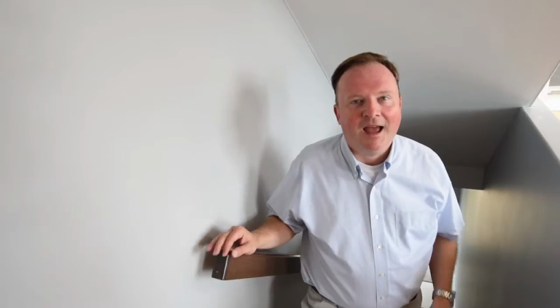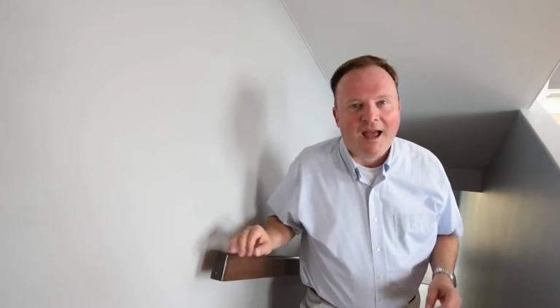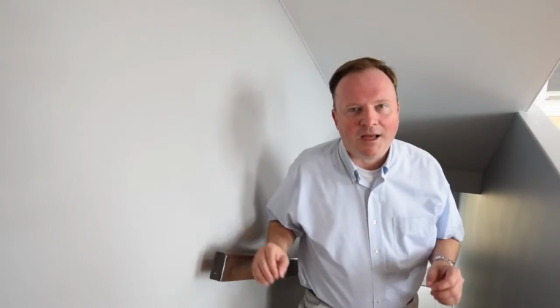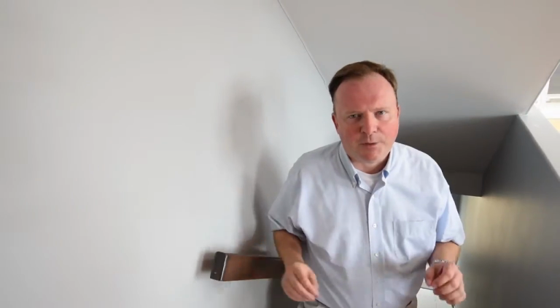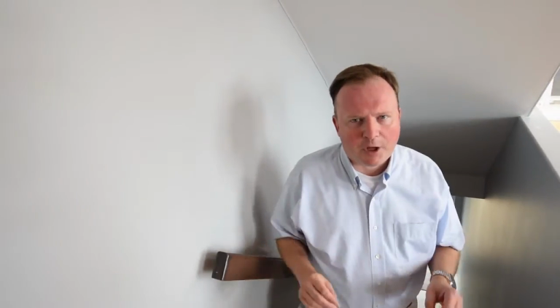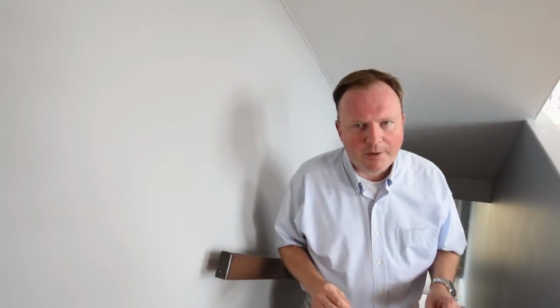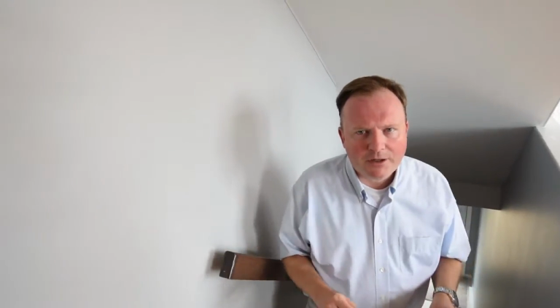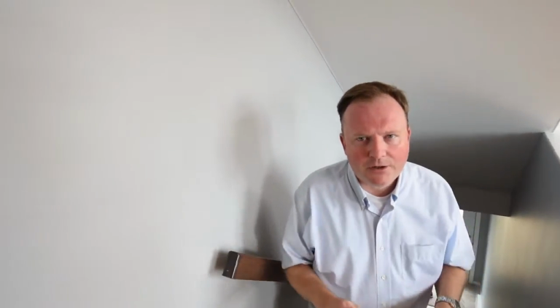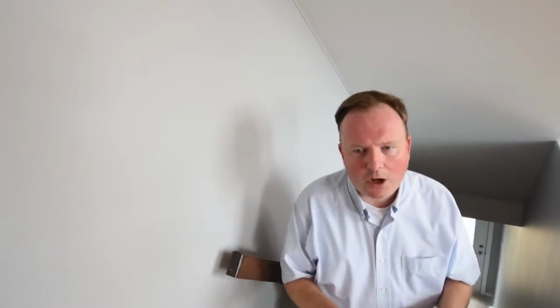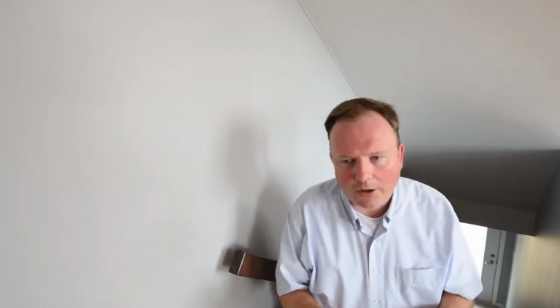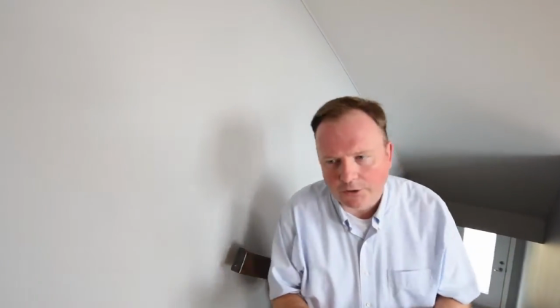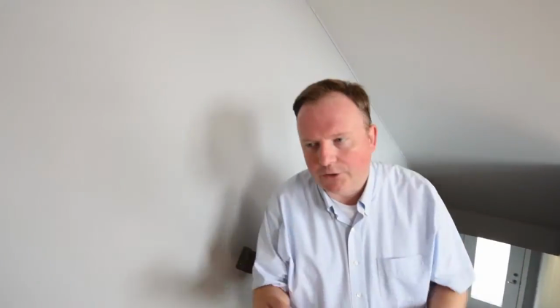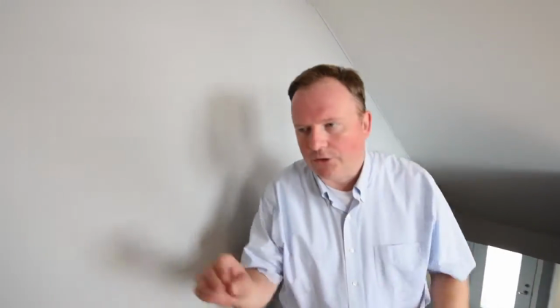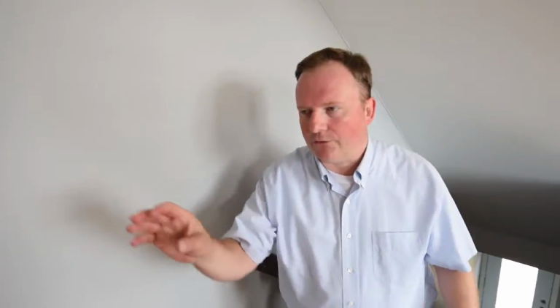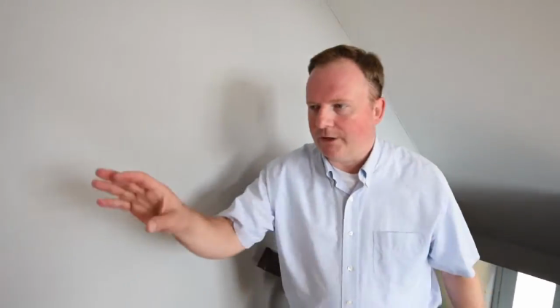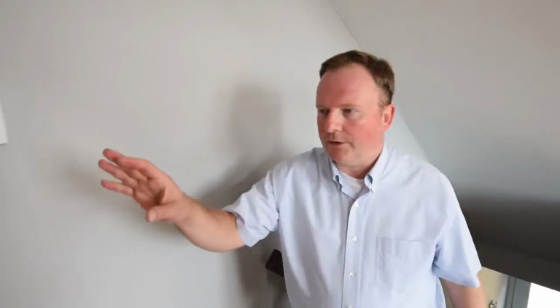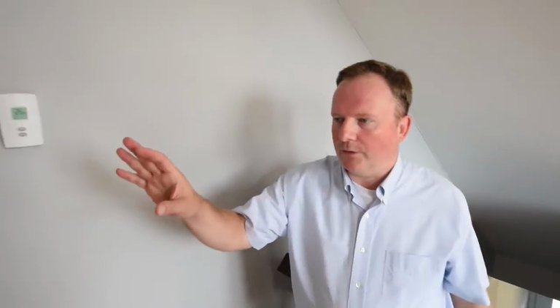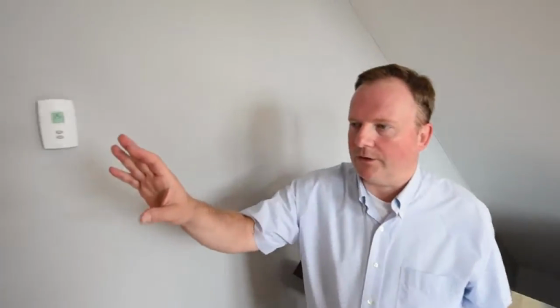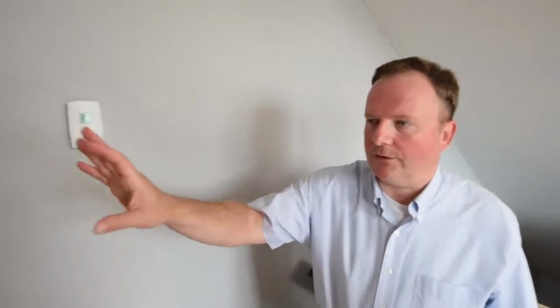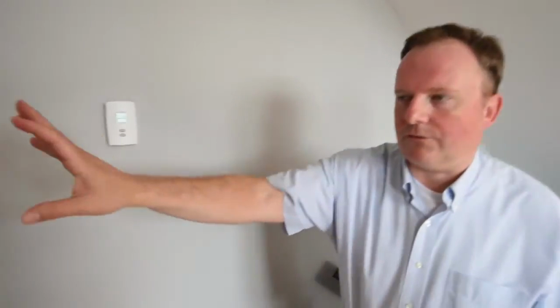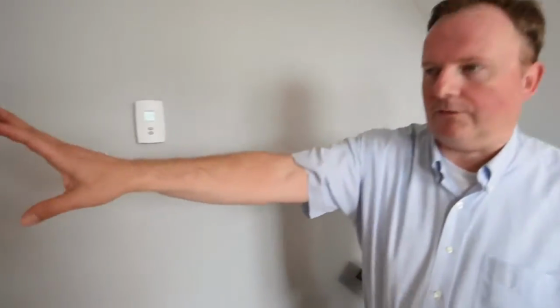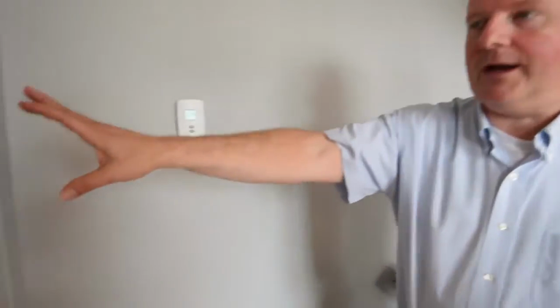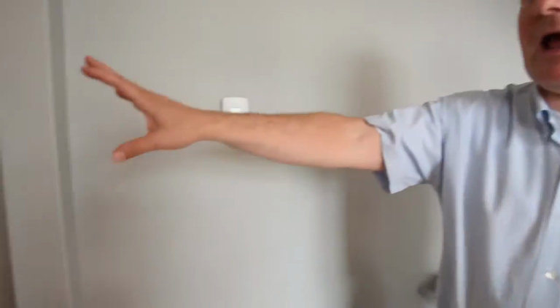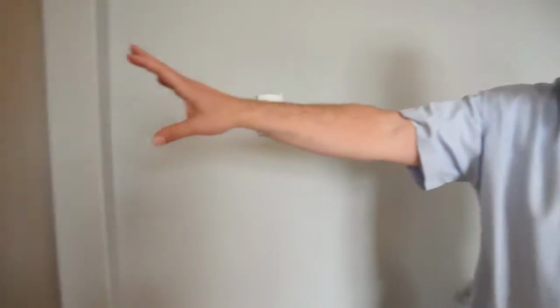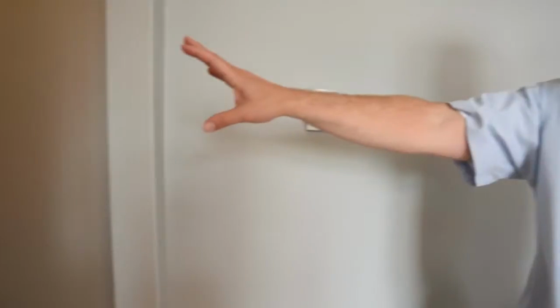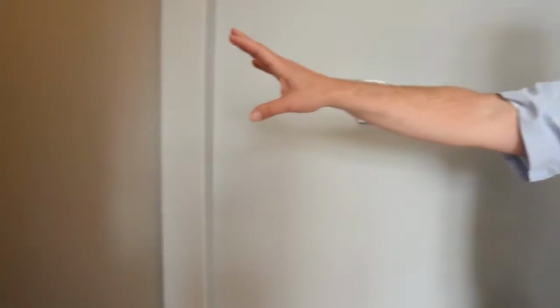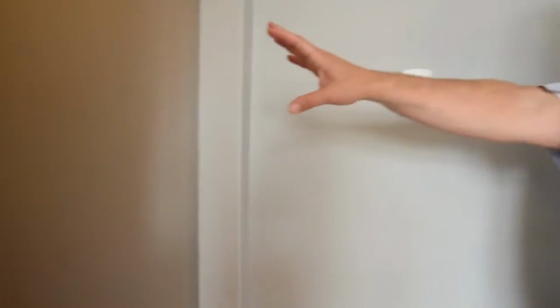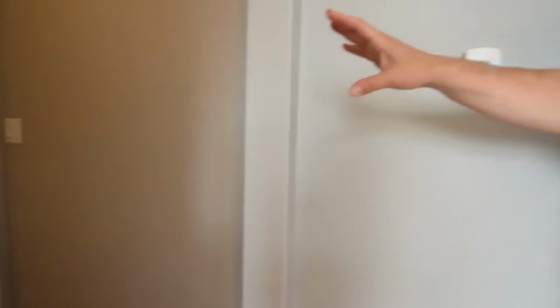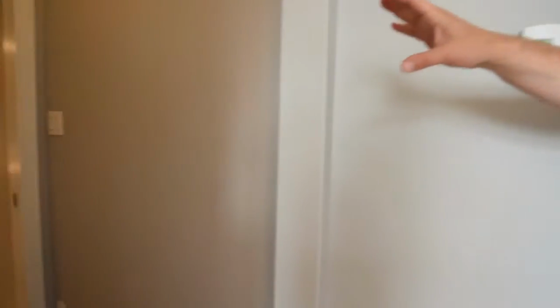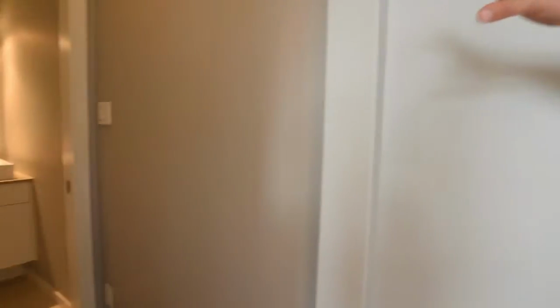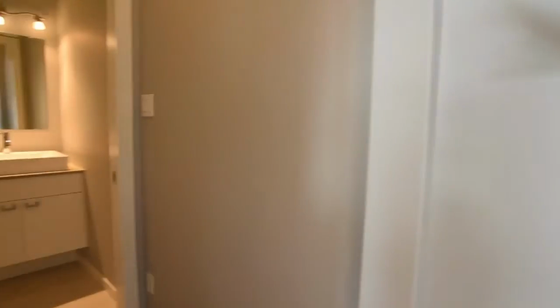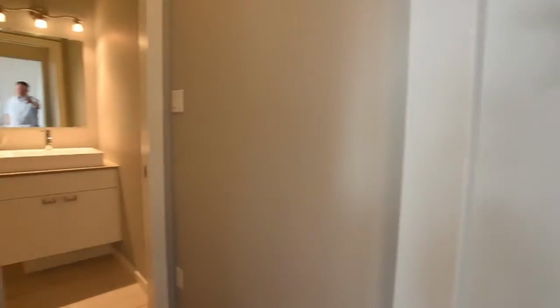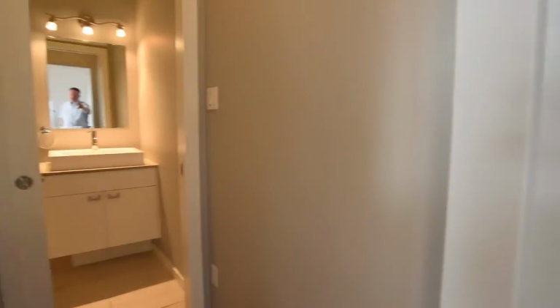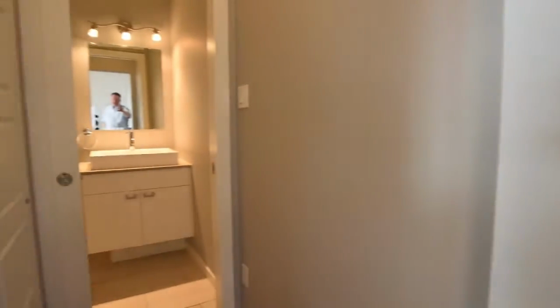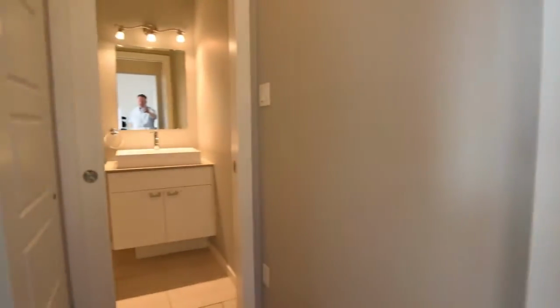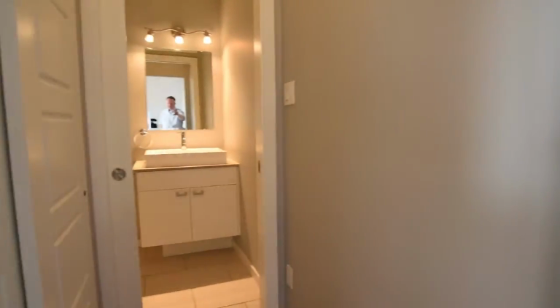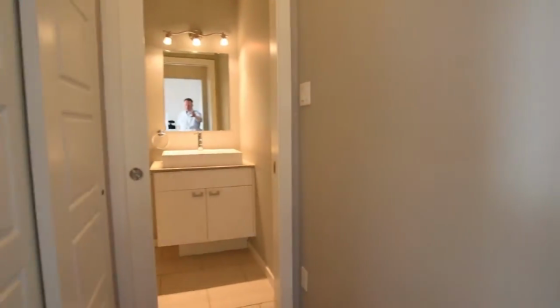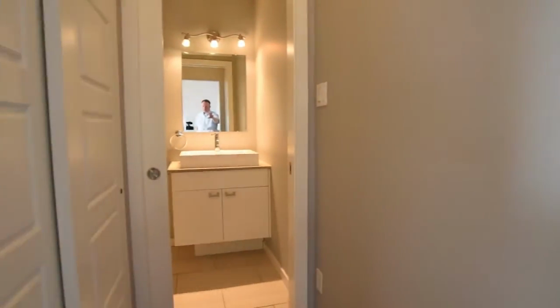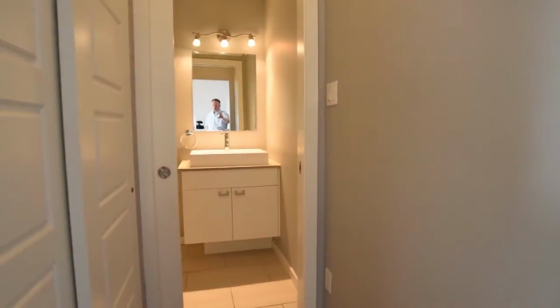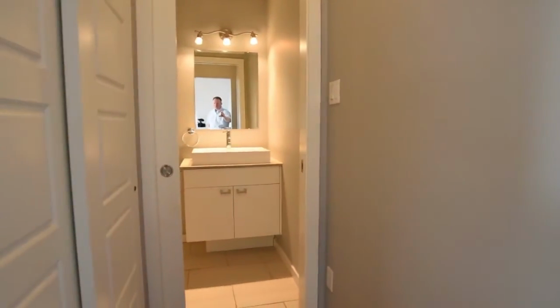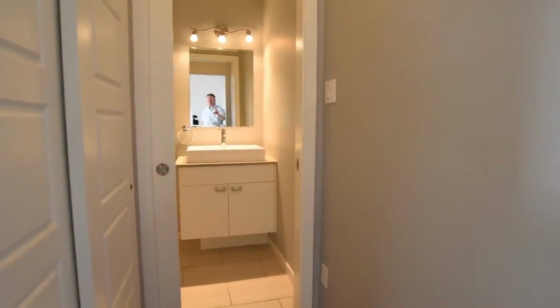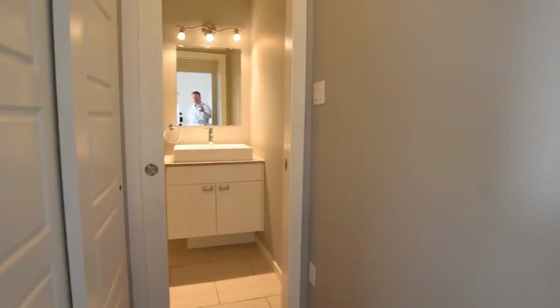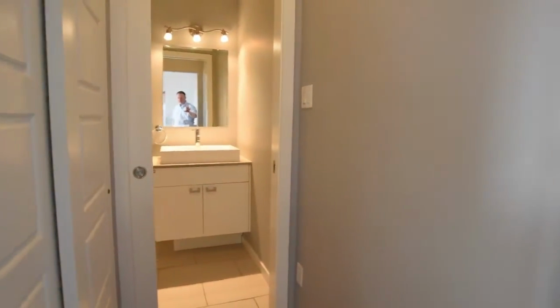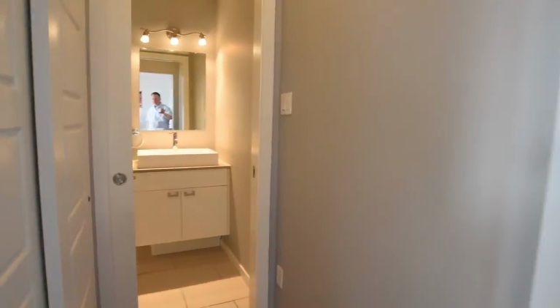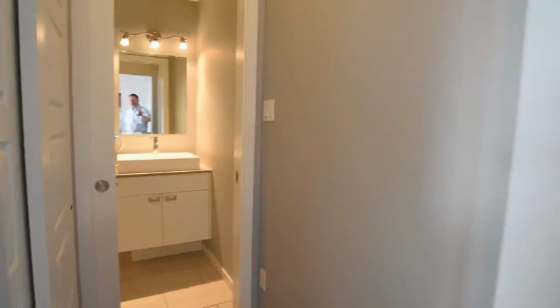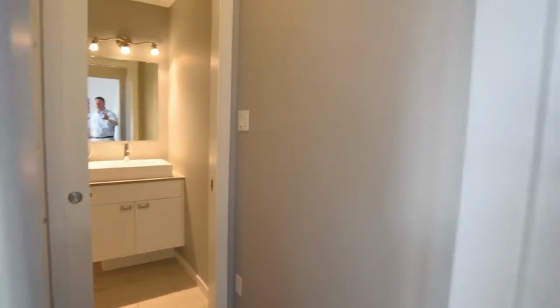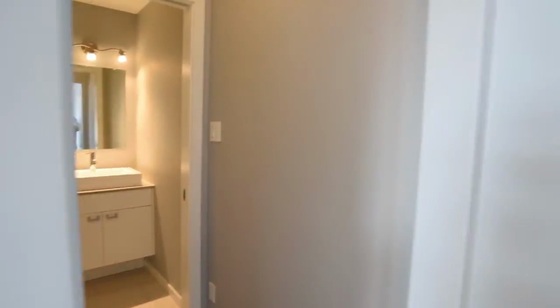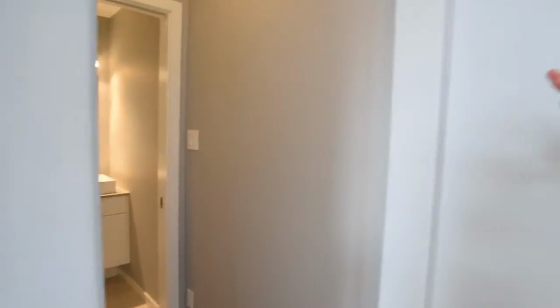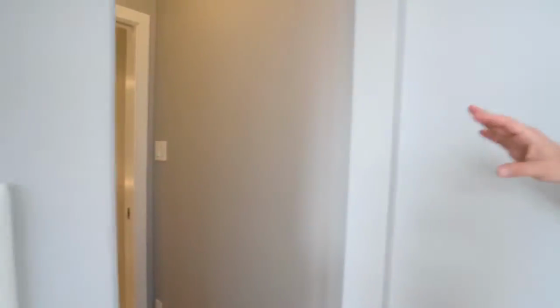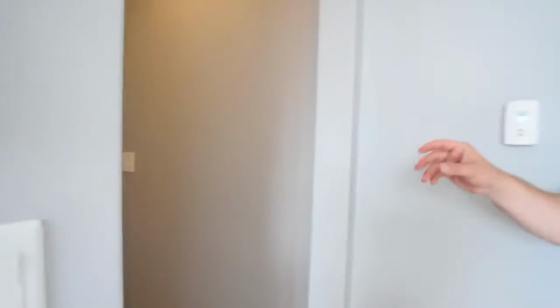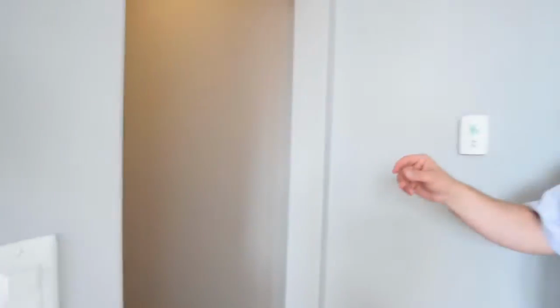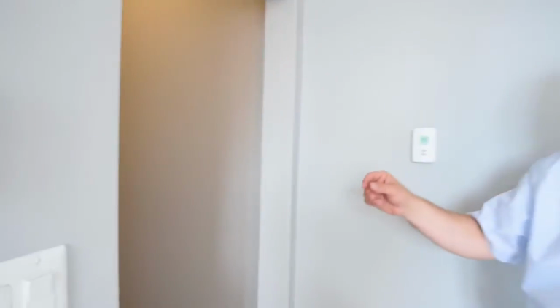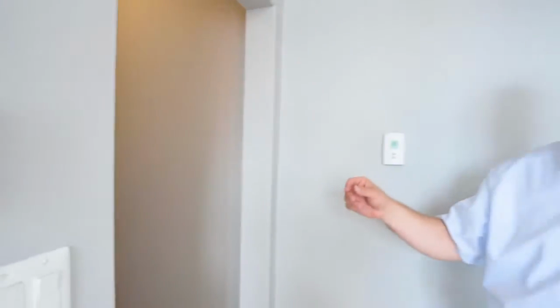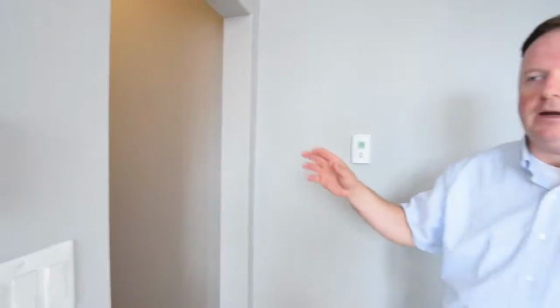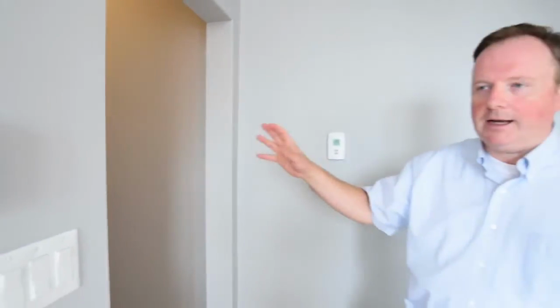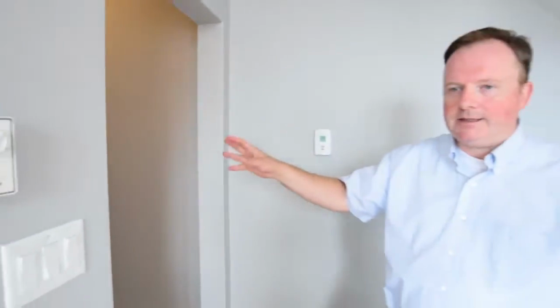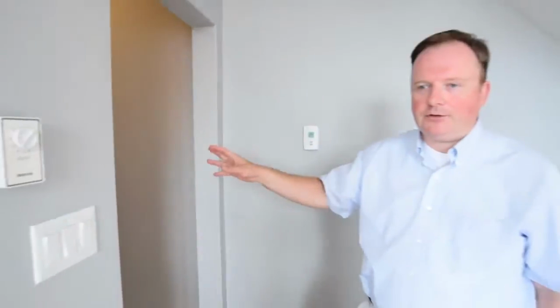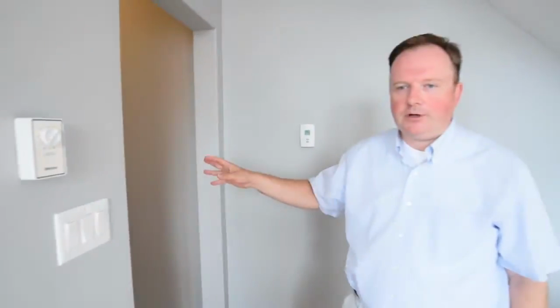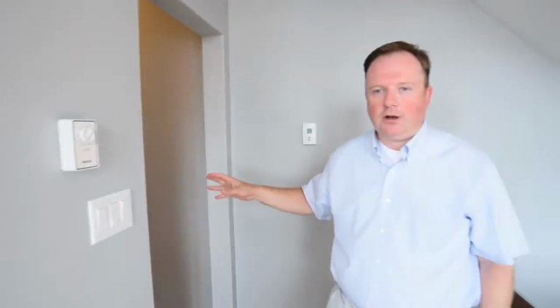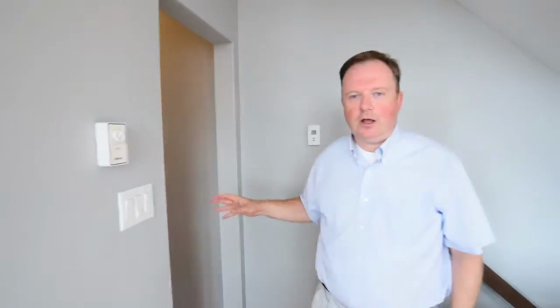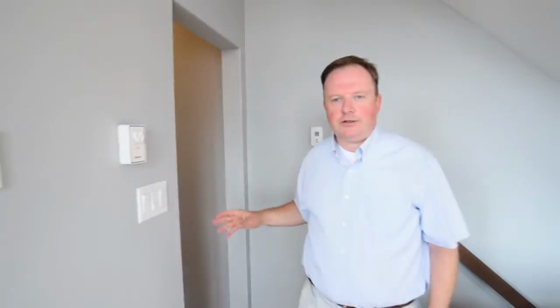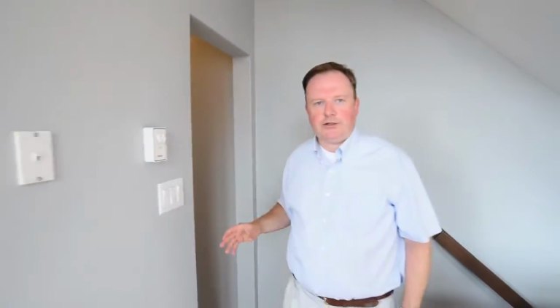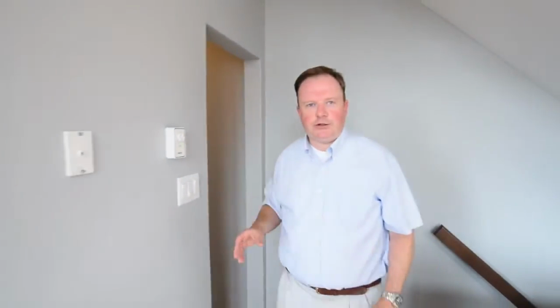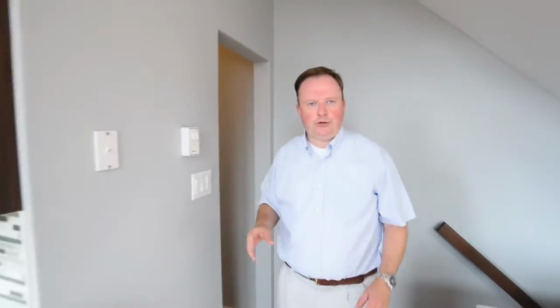As we come into the condo, you're greeted with a great half bath. It's perfect, nicely proportioned, tucked over to the side. There's also a nice entry closet.